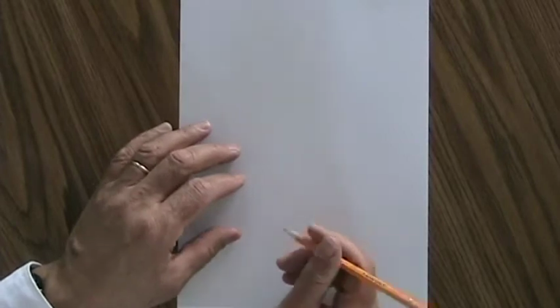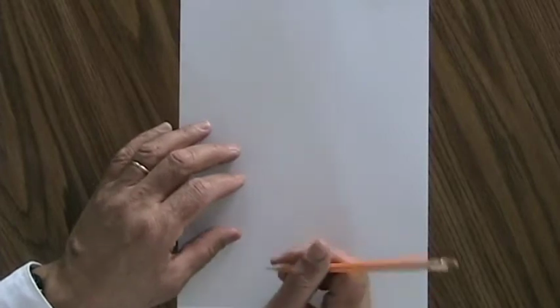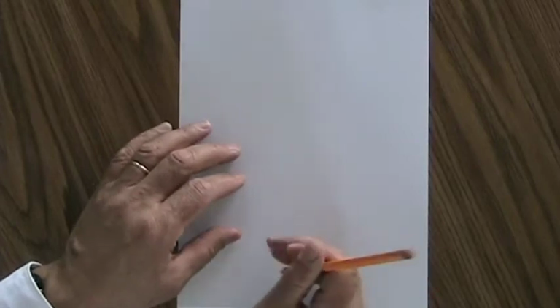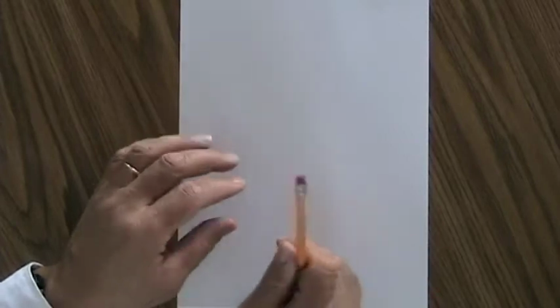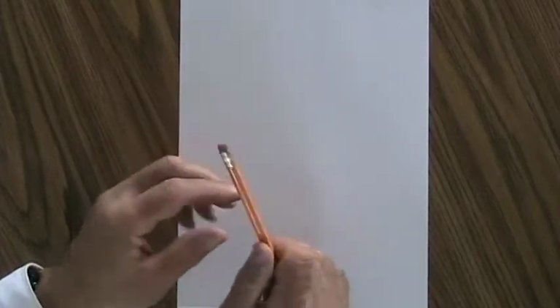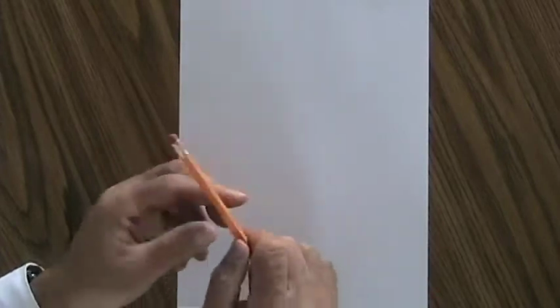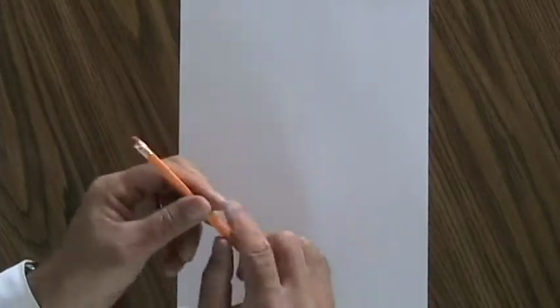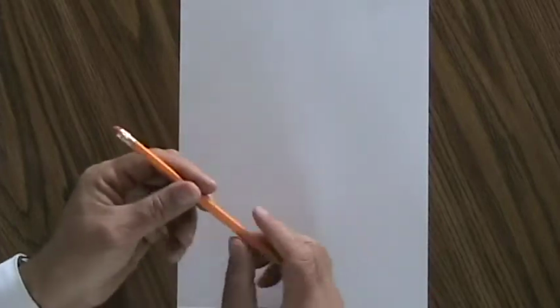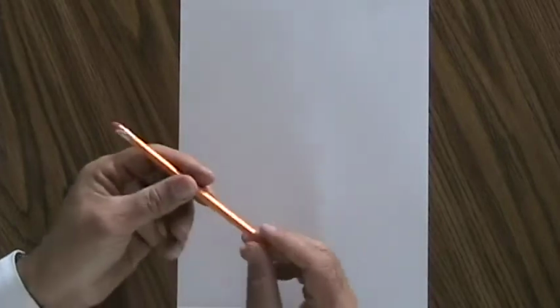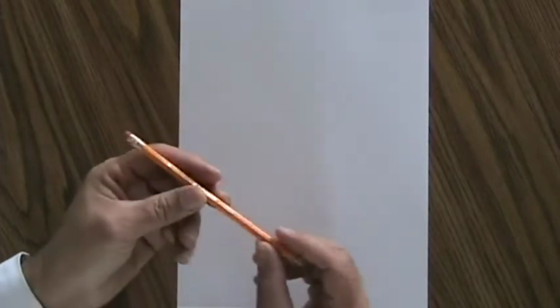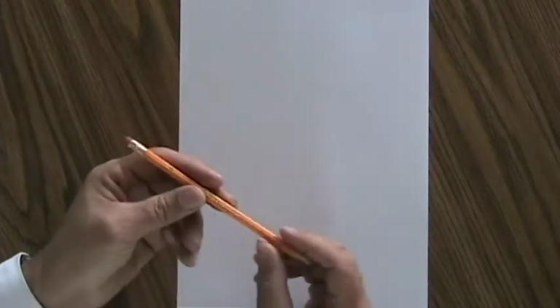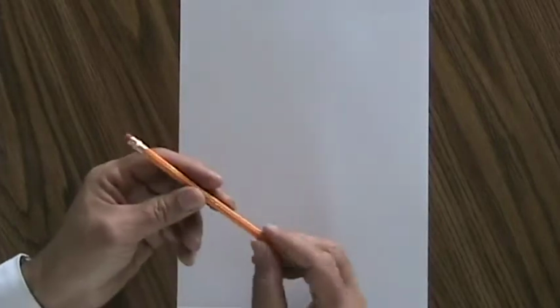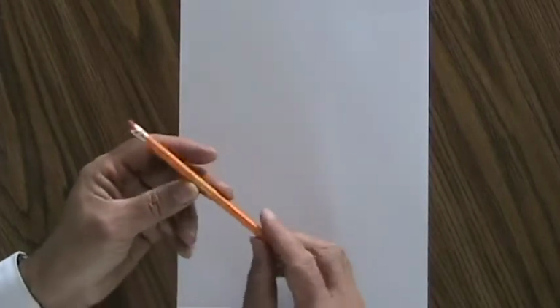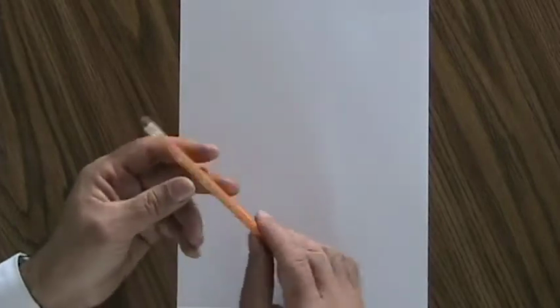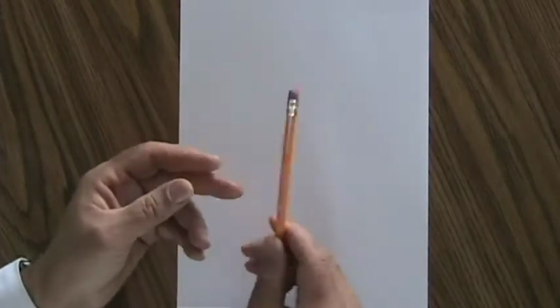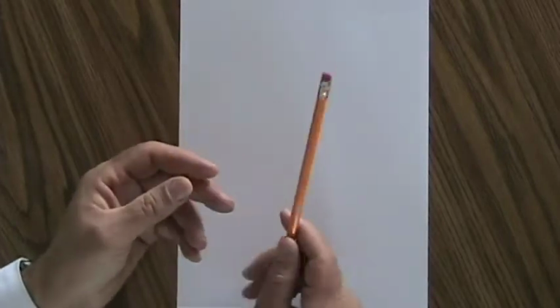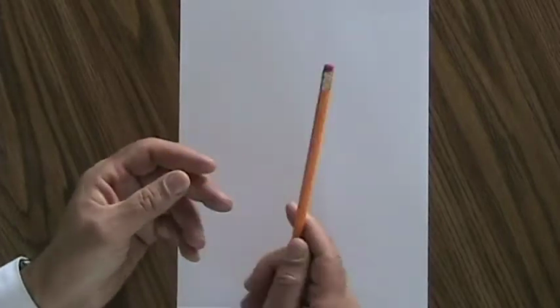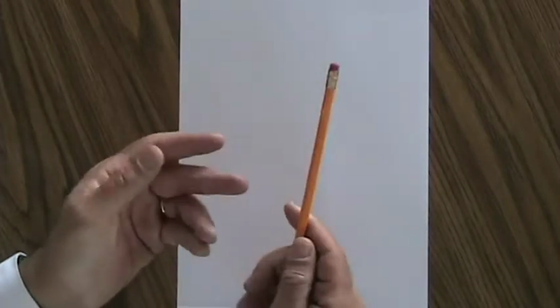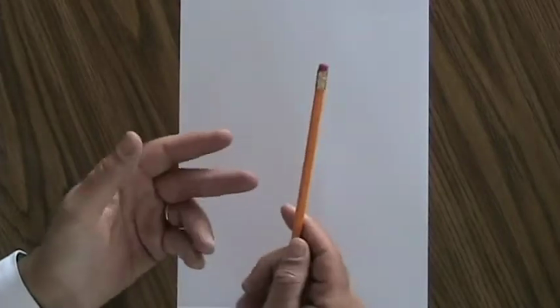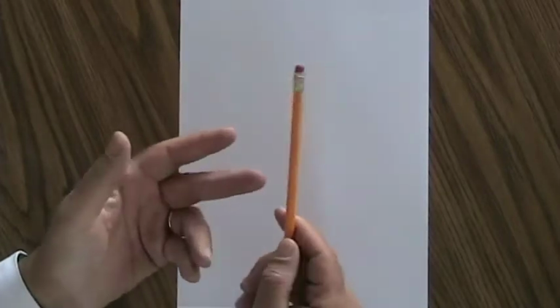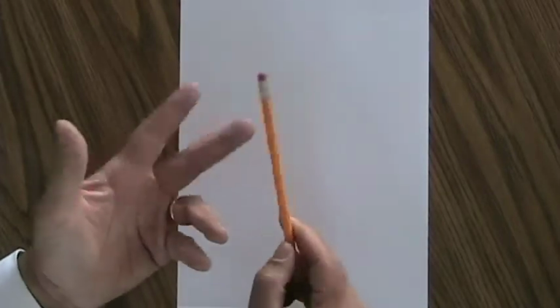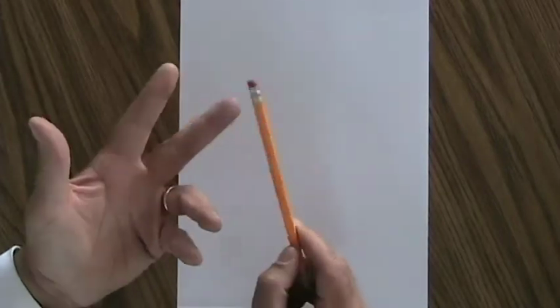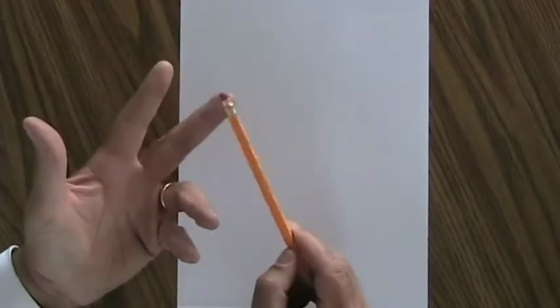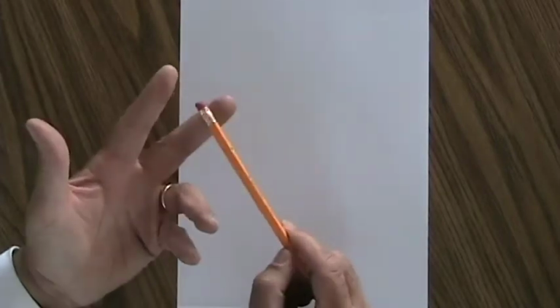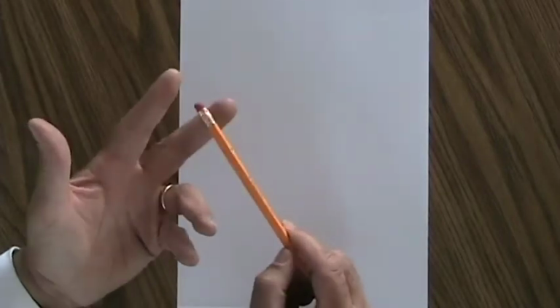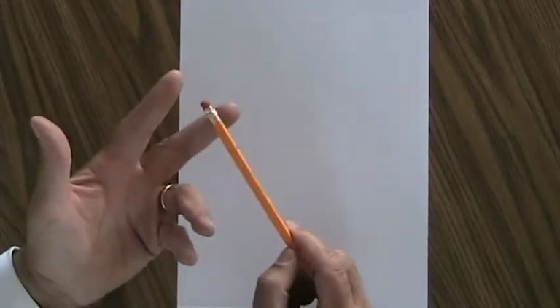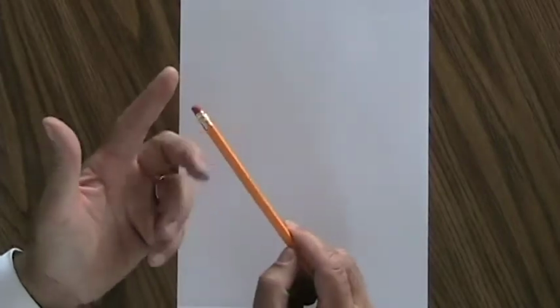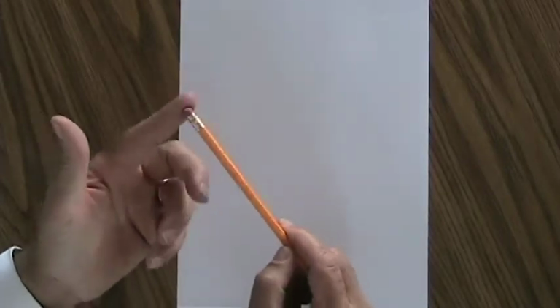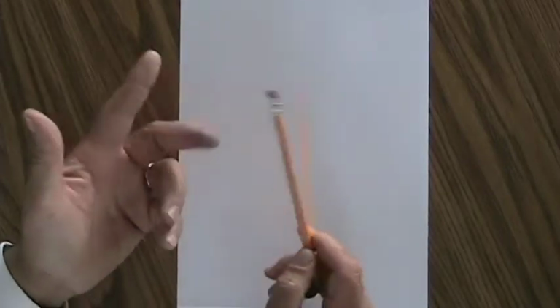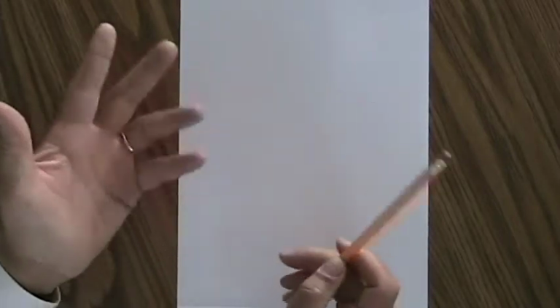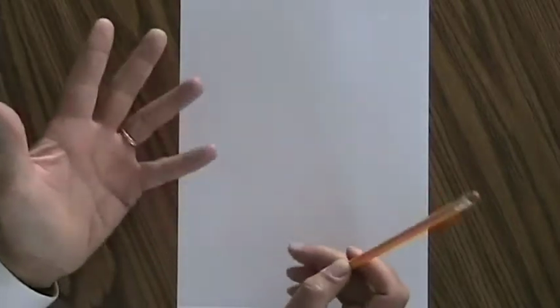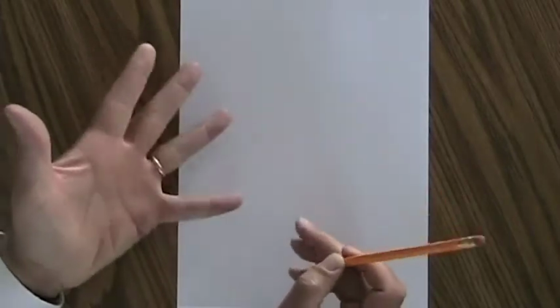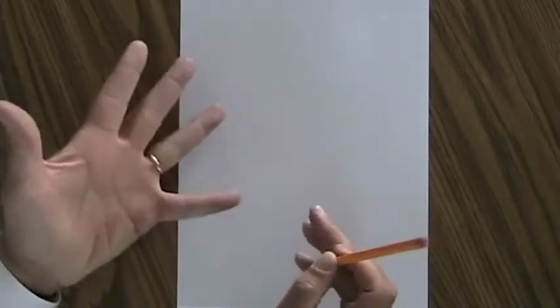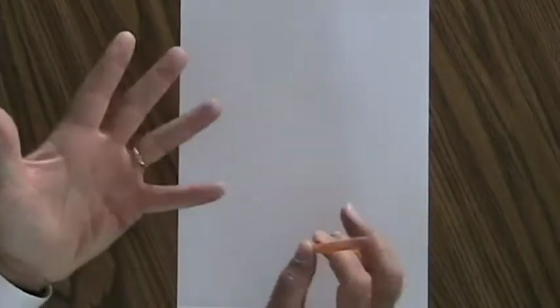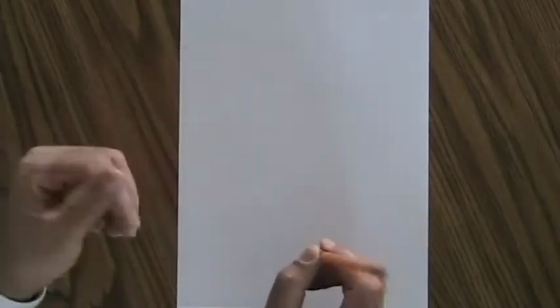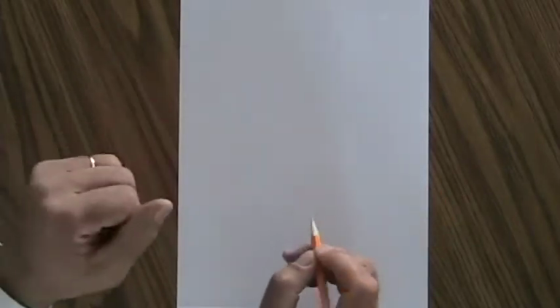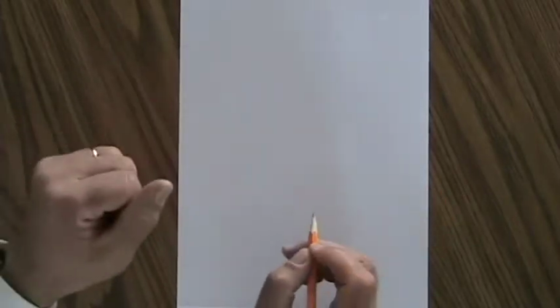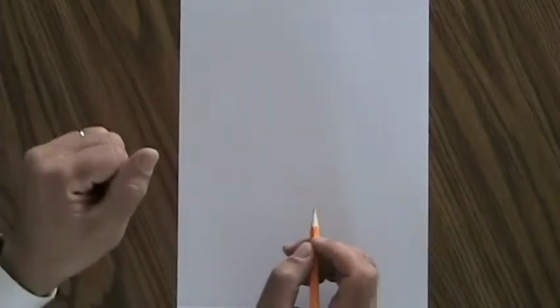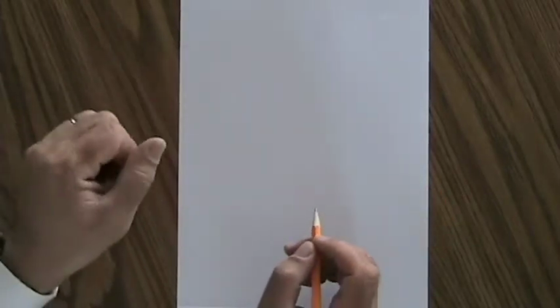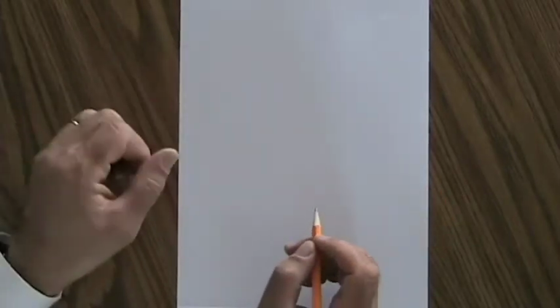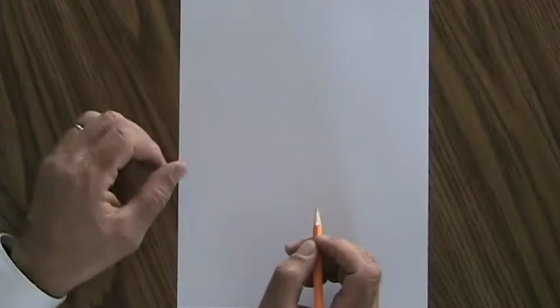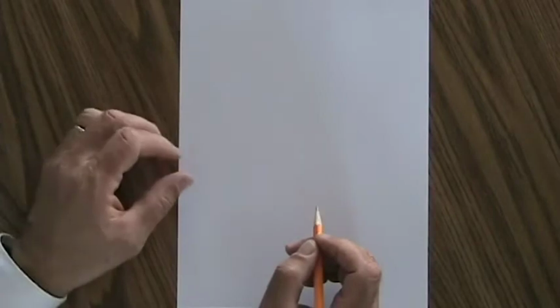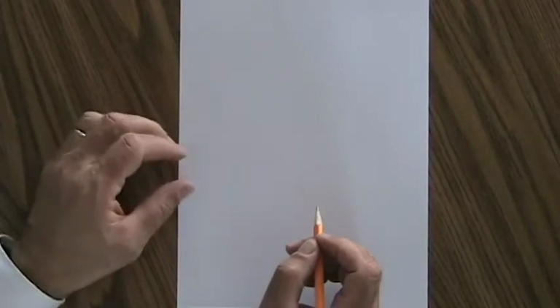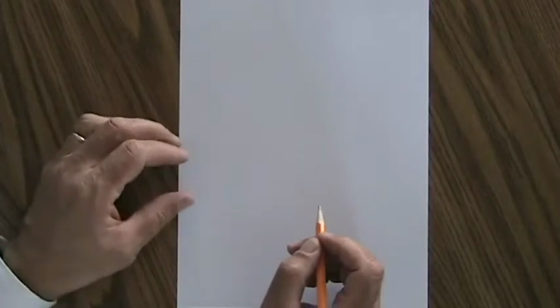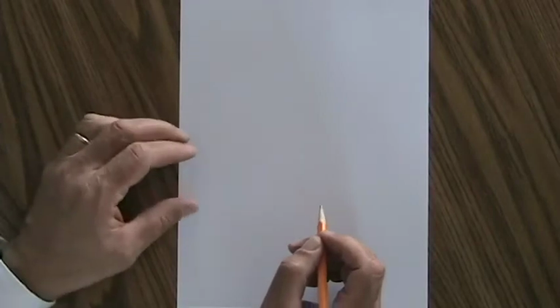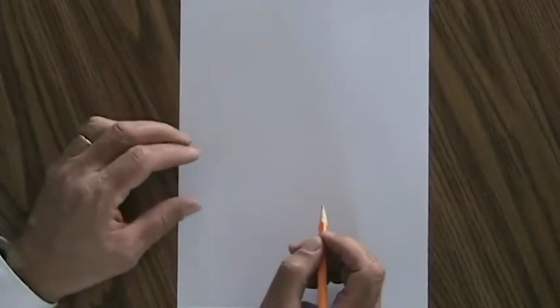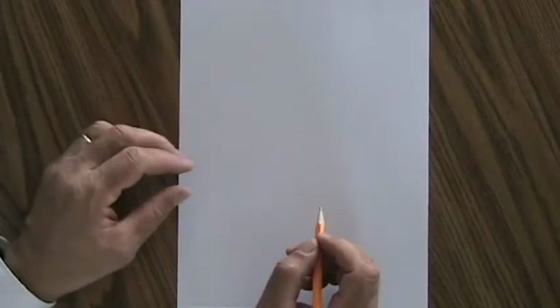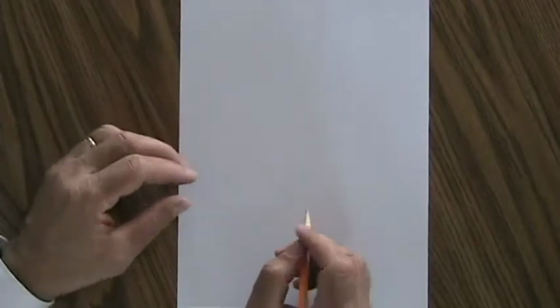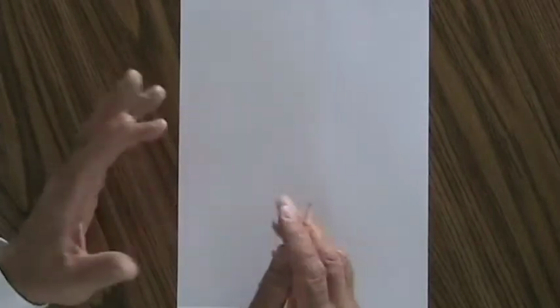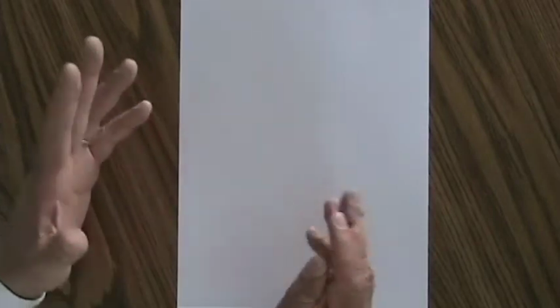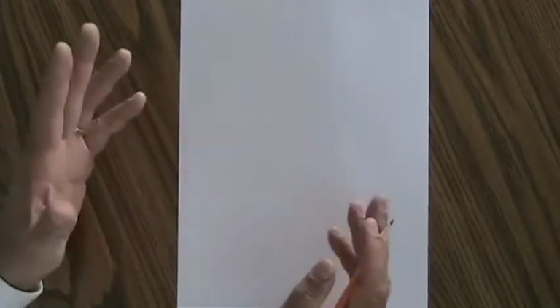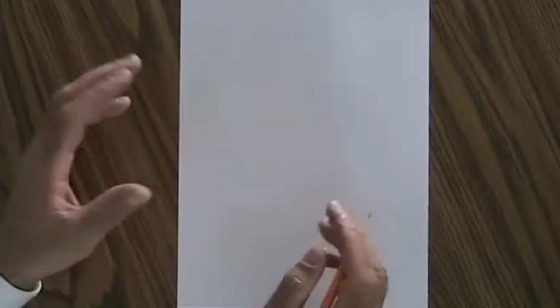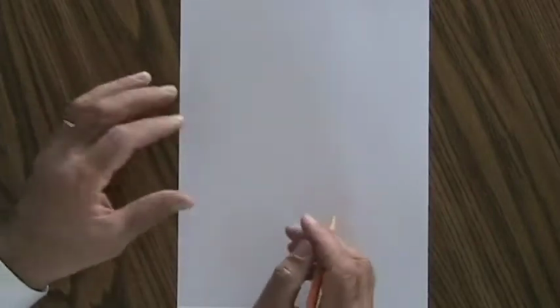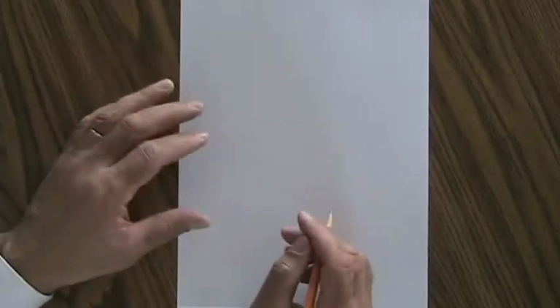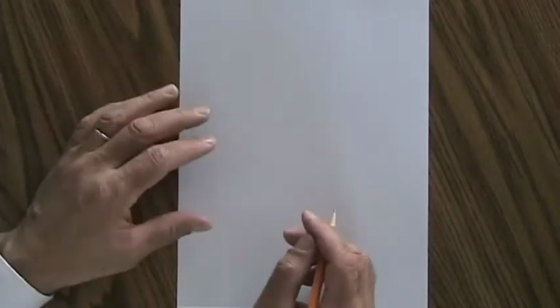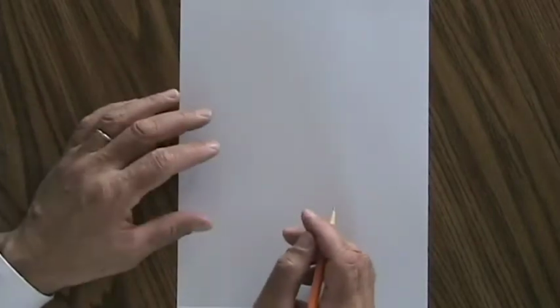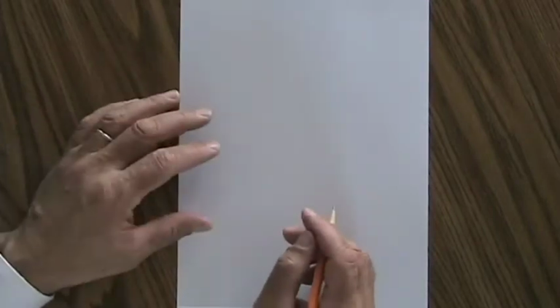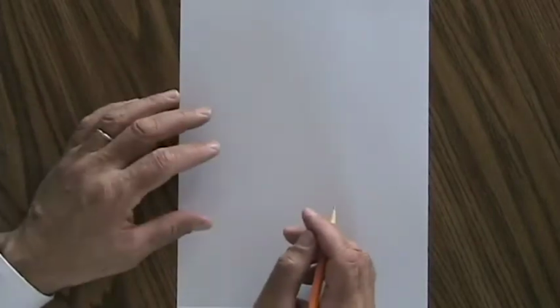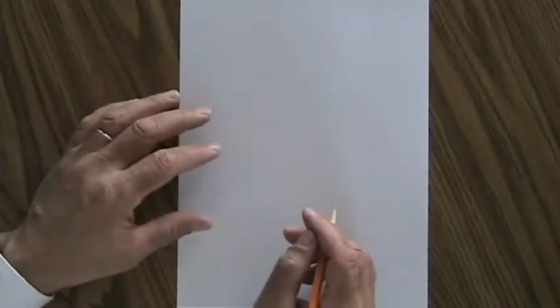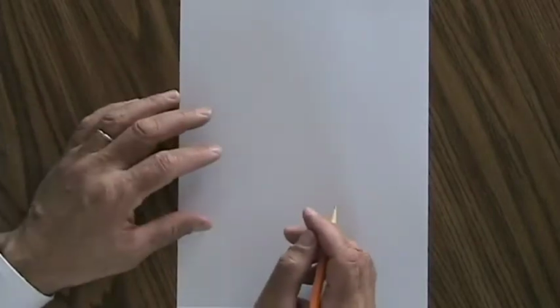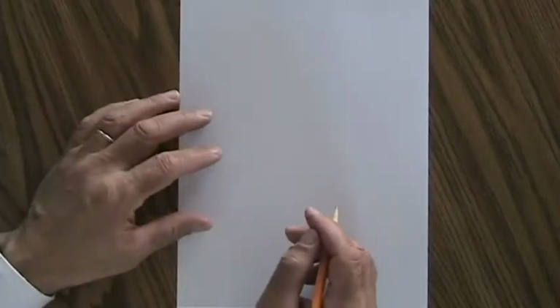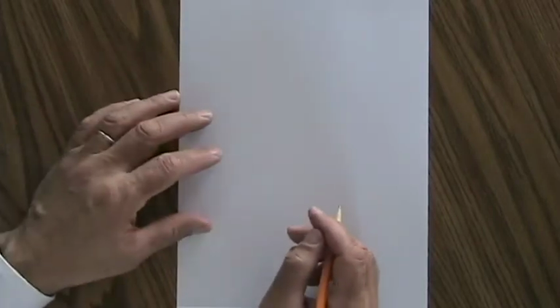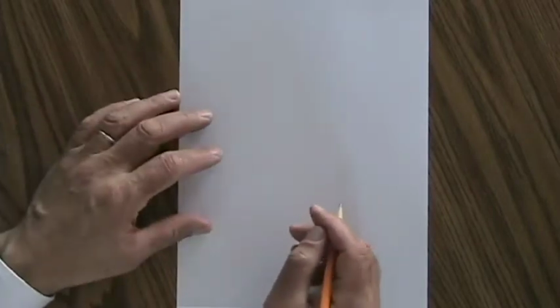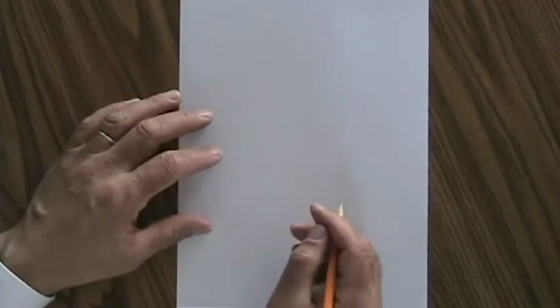All you need for this lesson is a pencil with an eraser and a sheet of paper. Art's not that complicated.